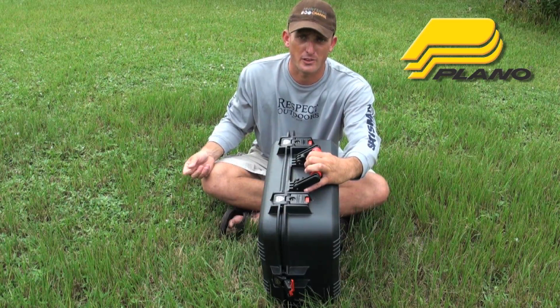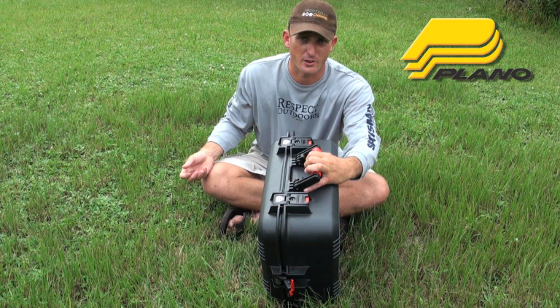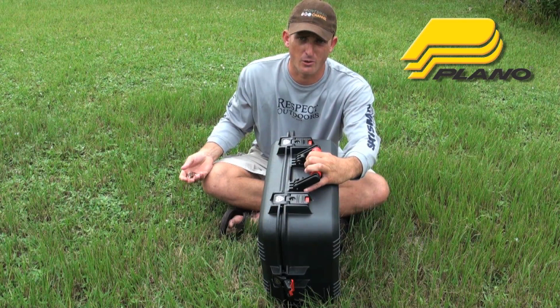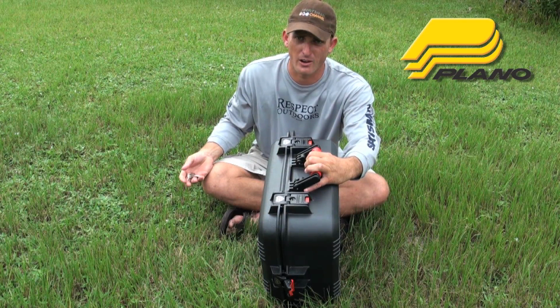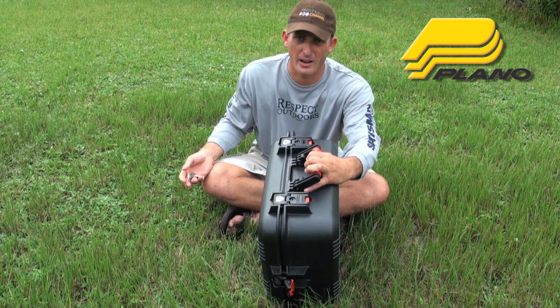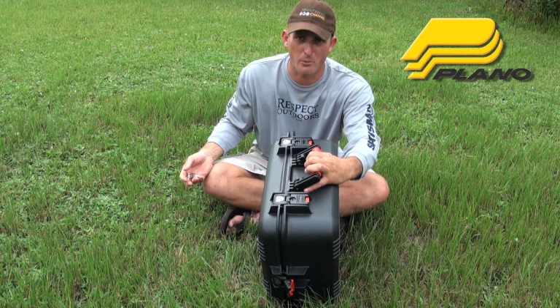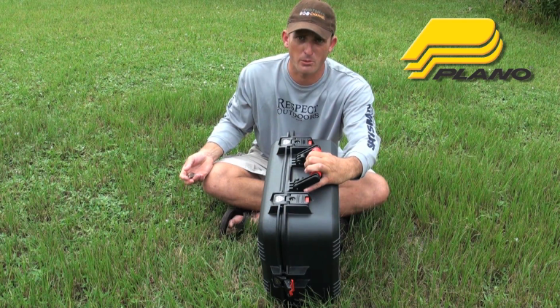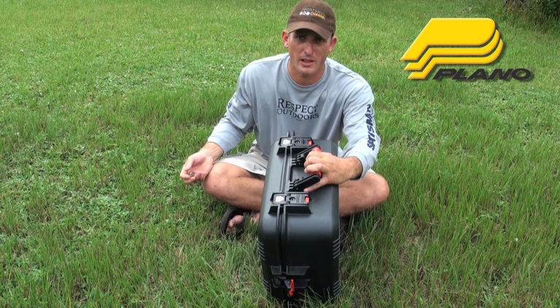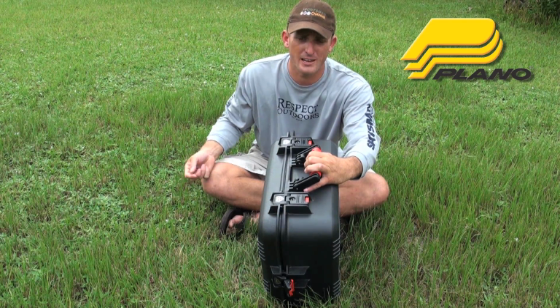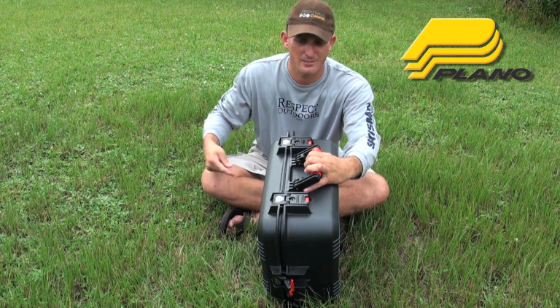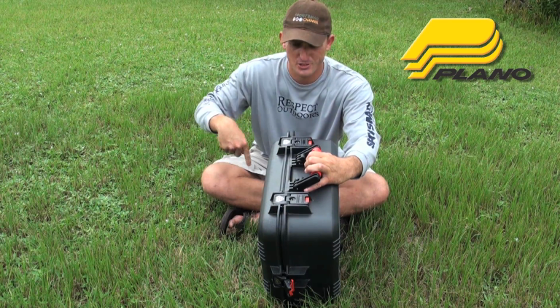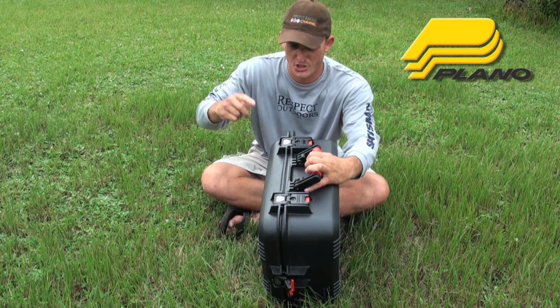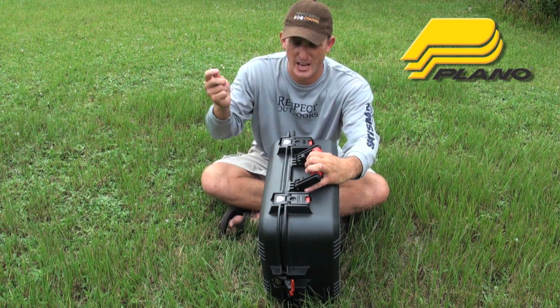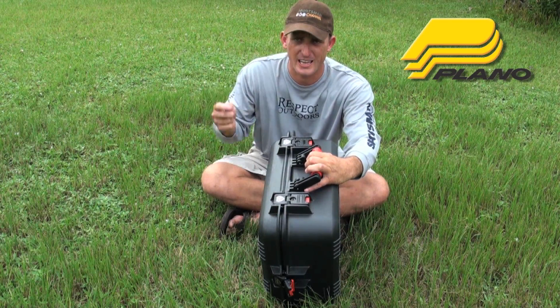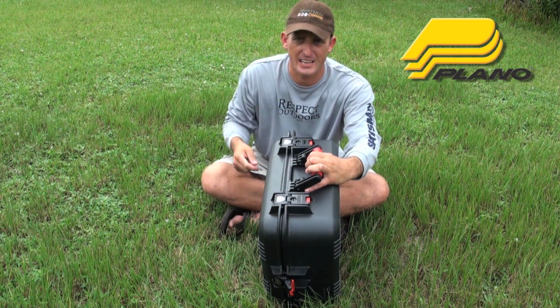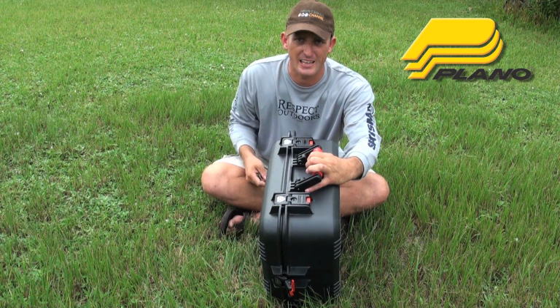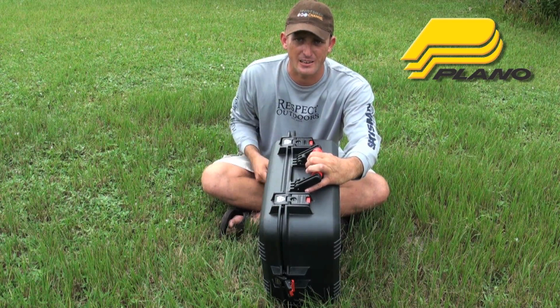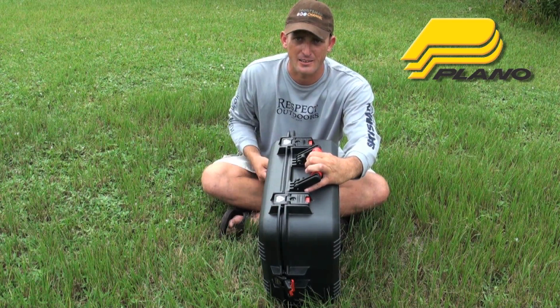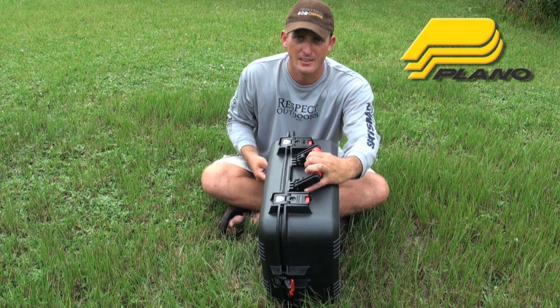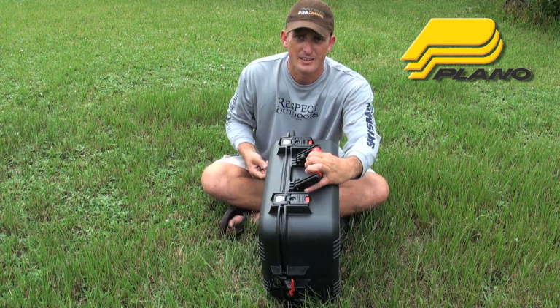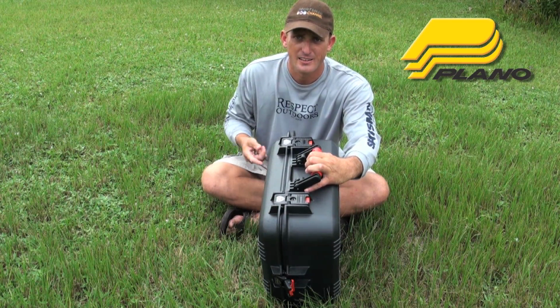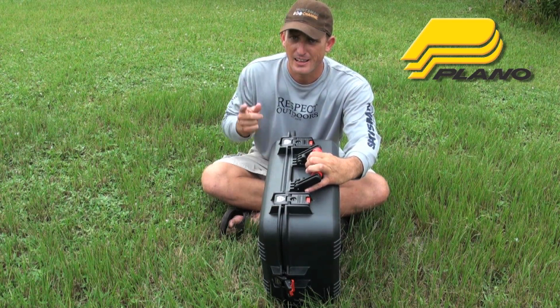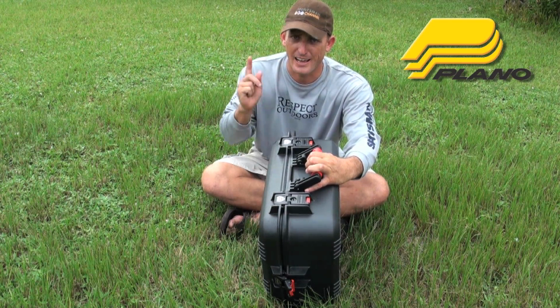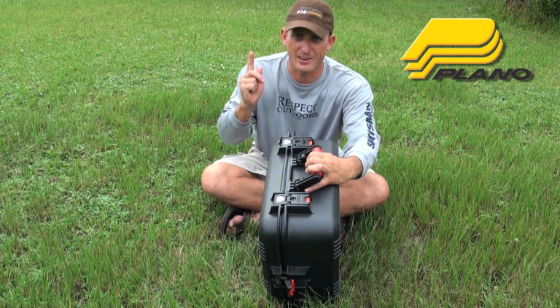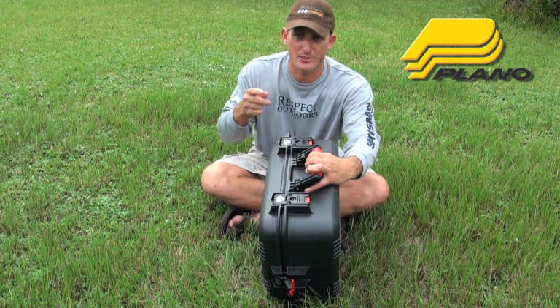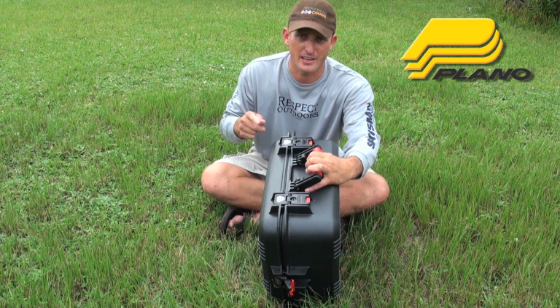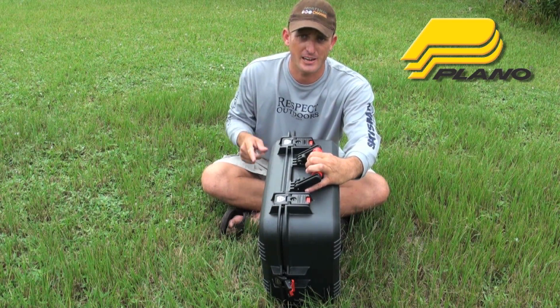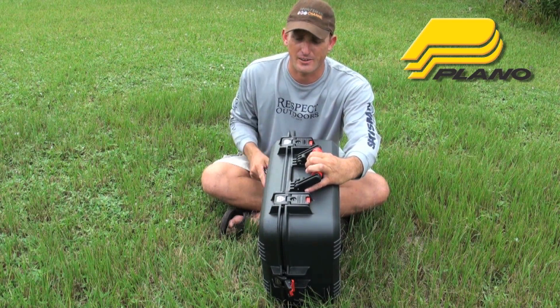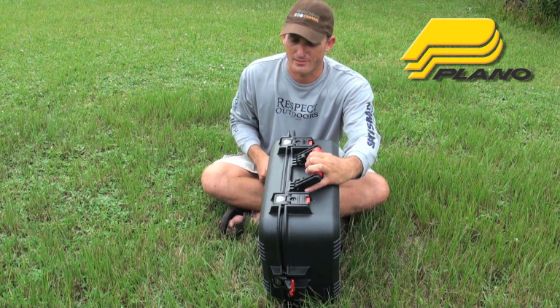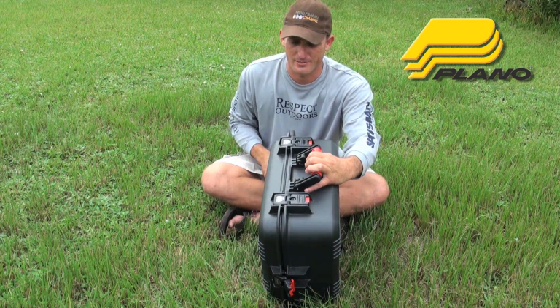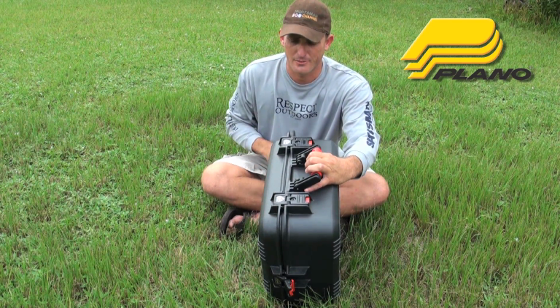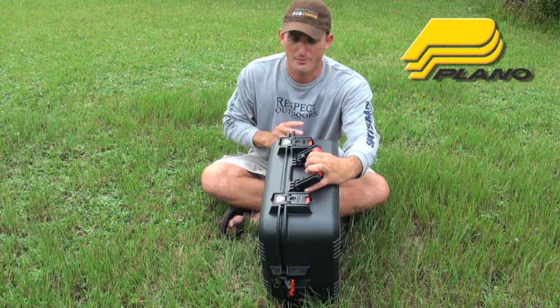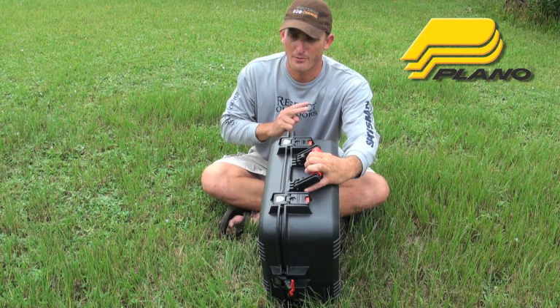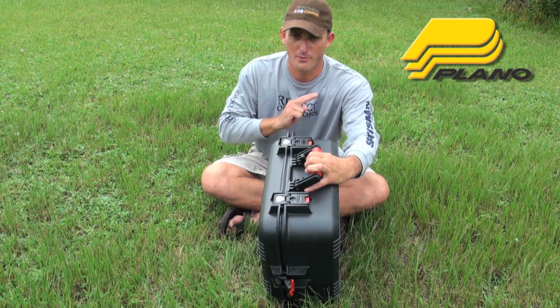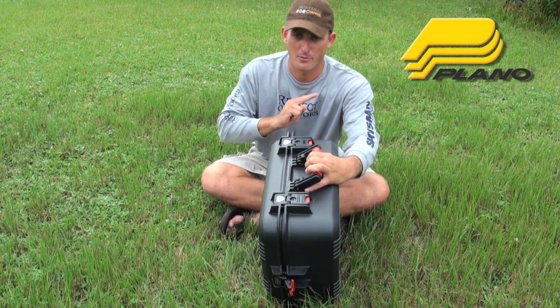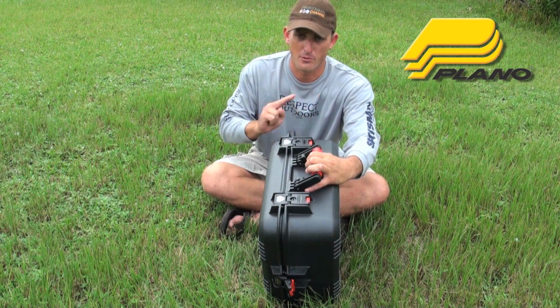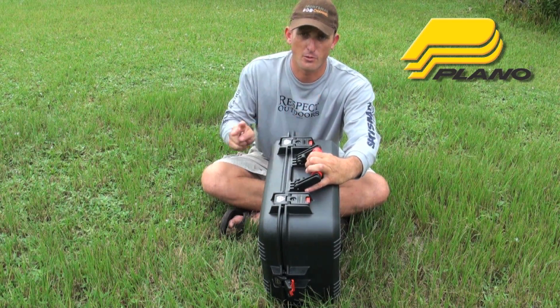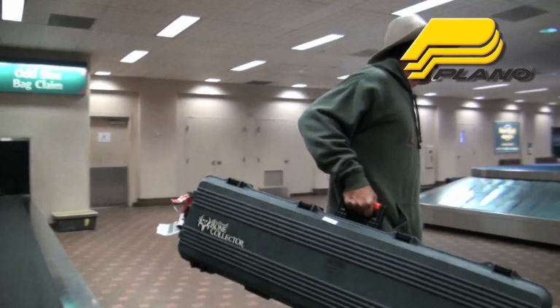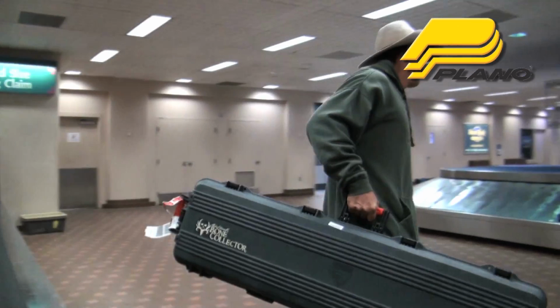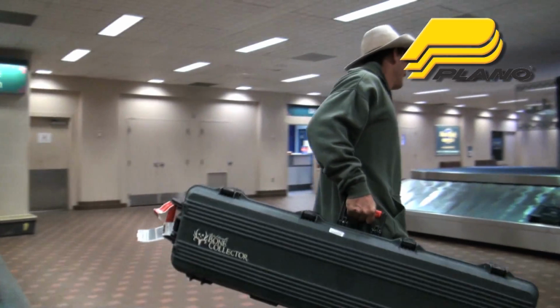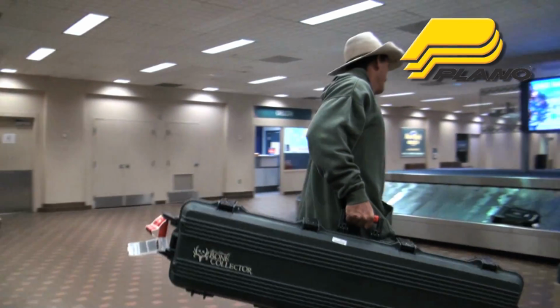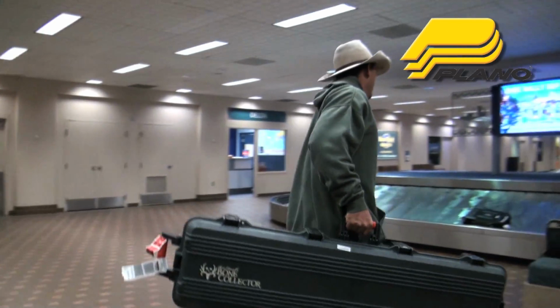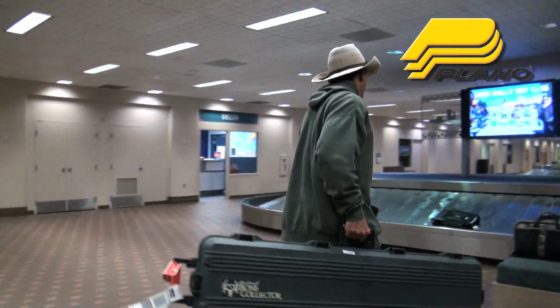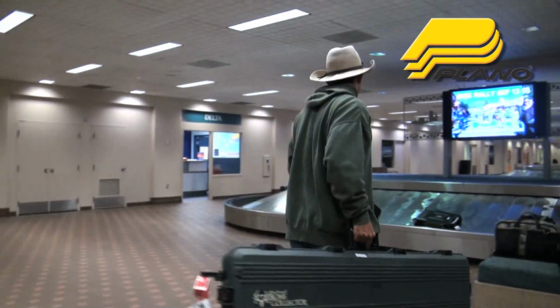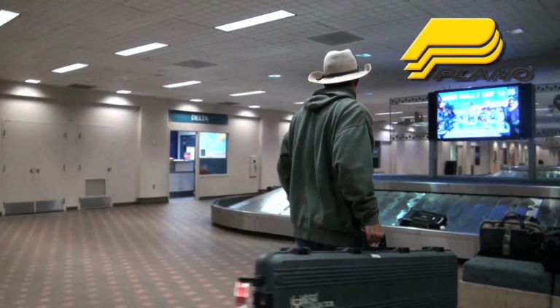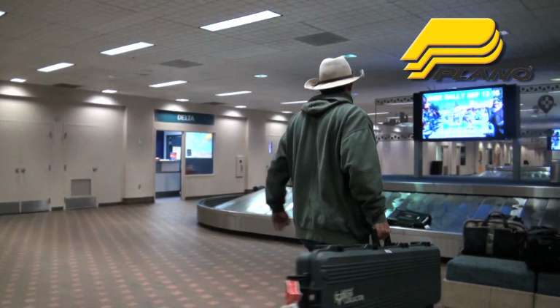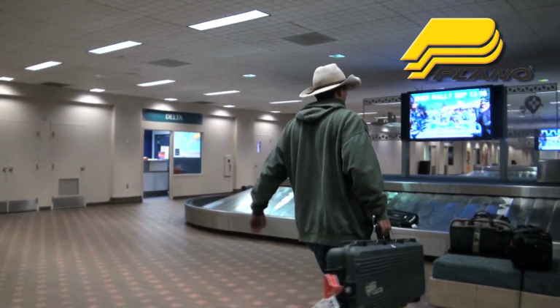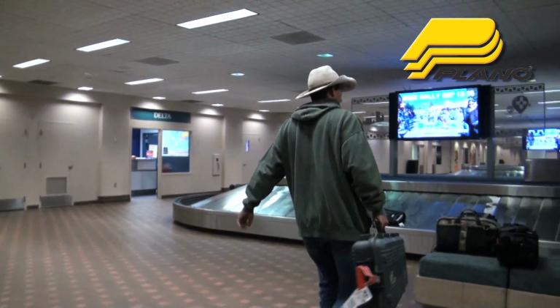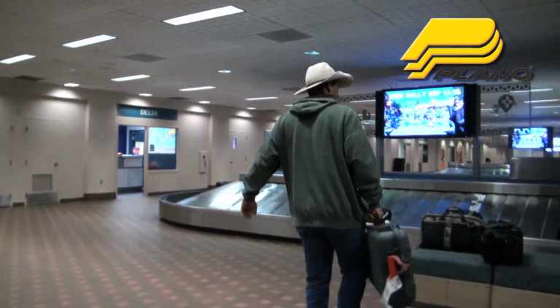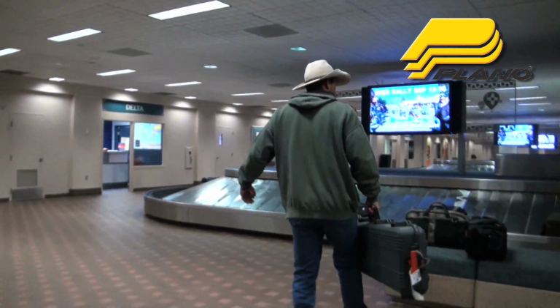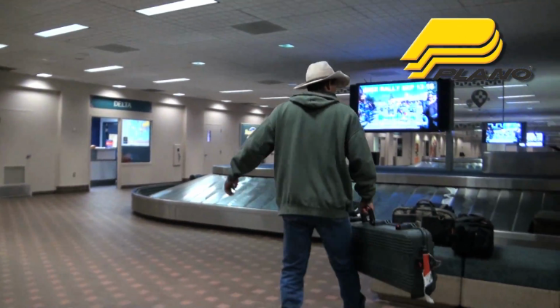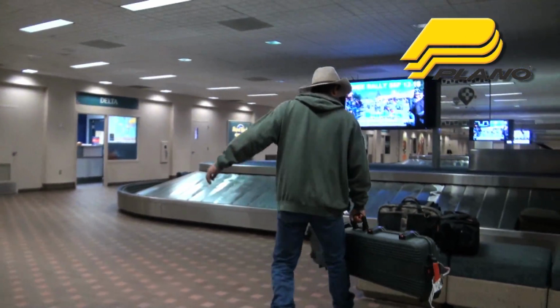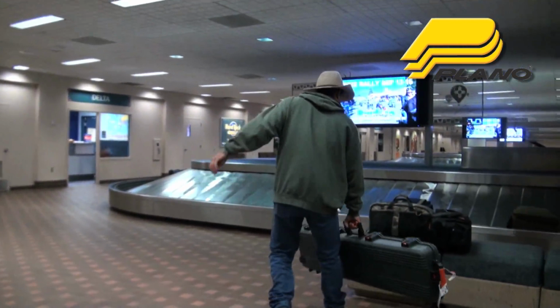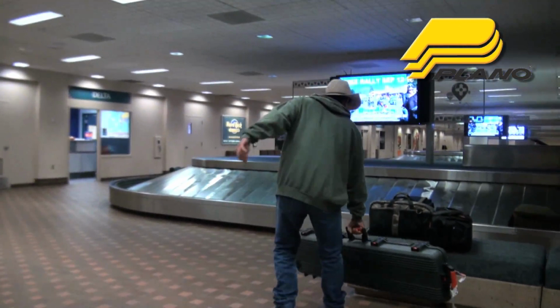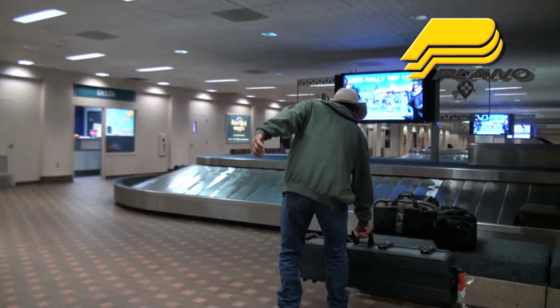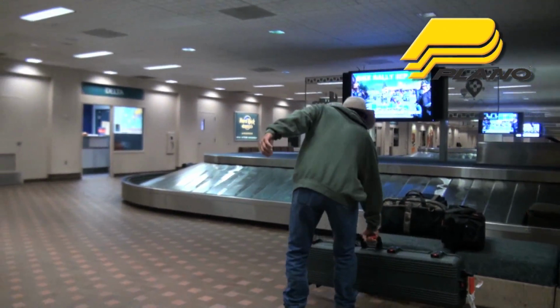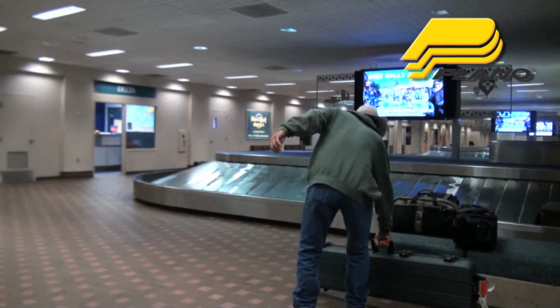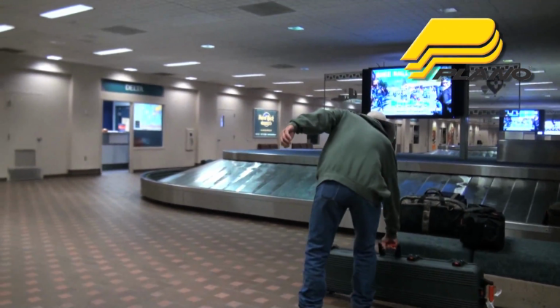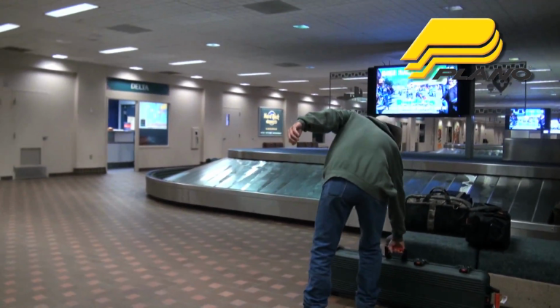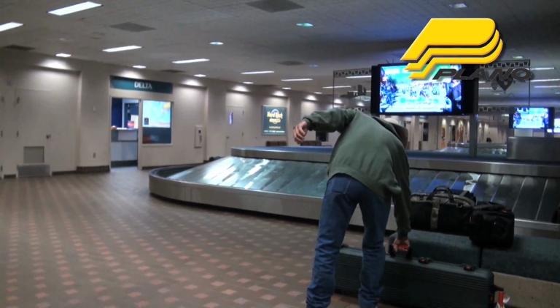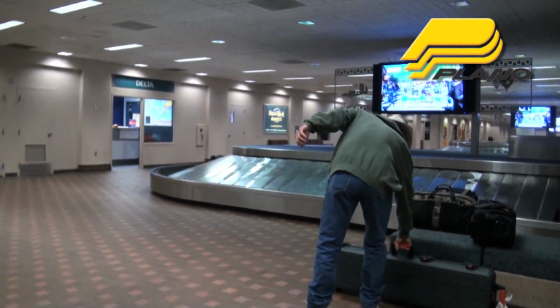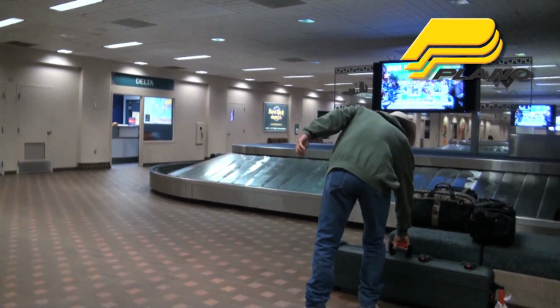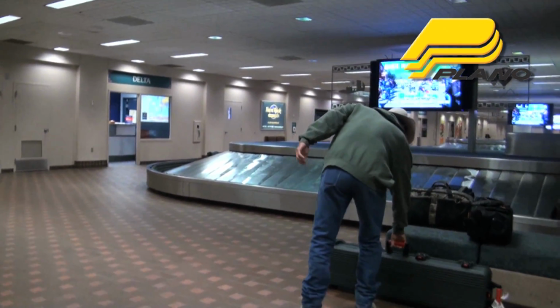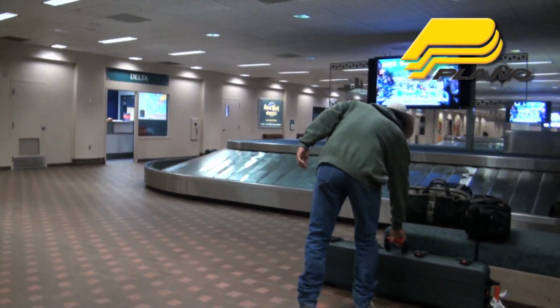If you're going on an airplane, check it in. I don't care. The worst domestic airline there is is not going to break this.